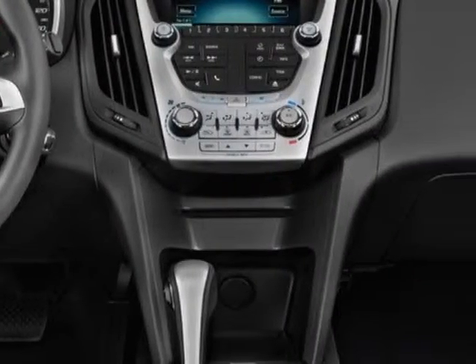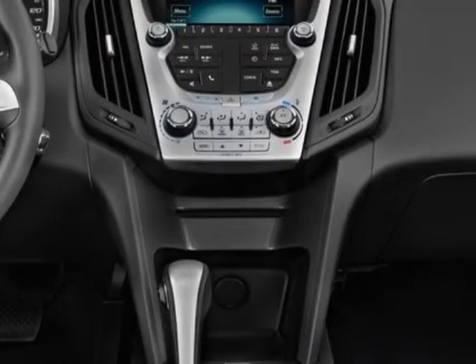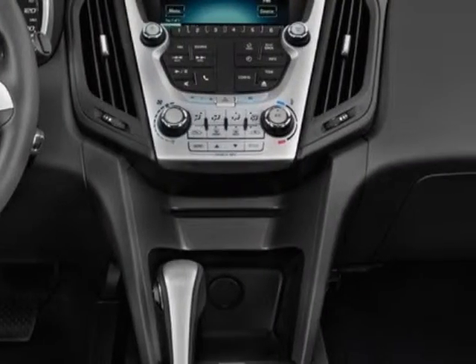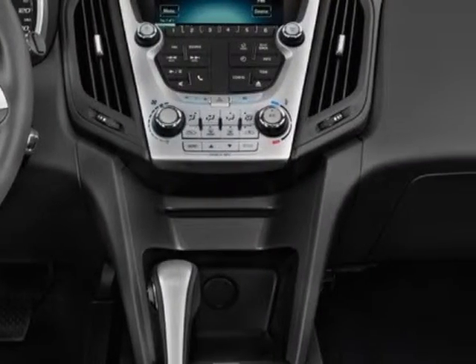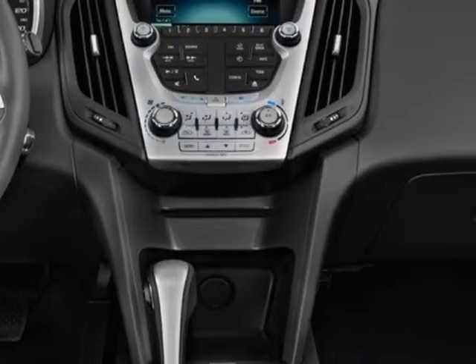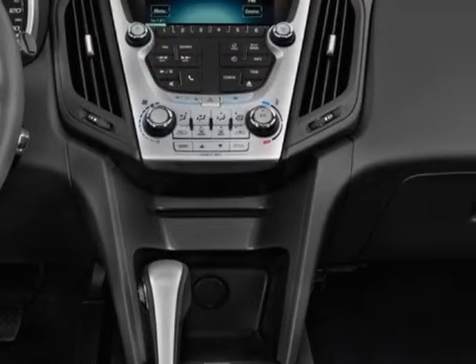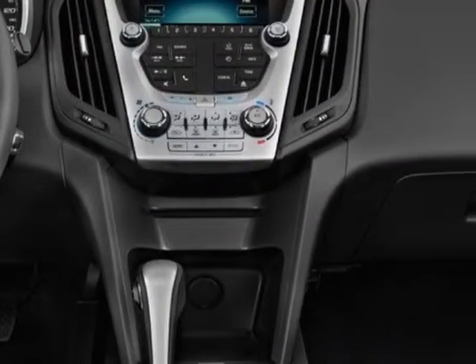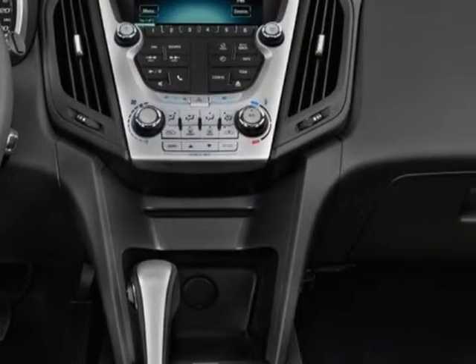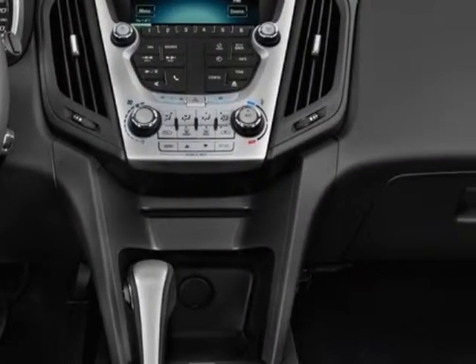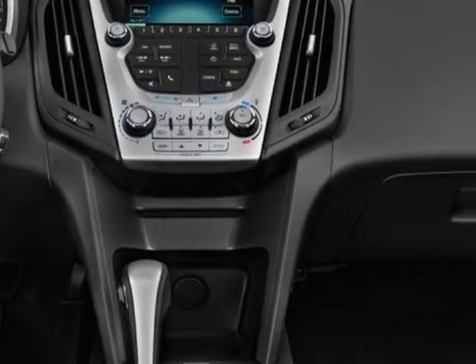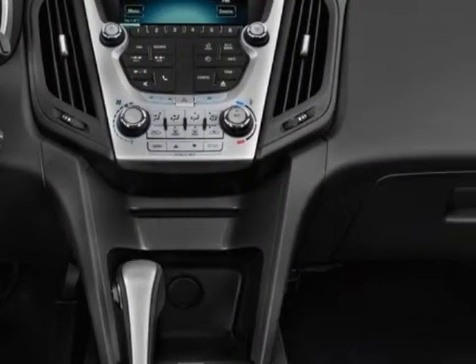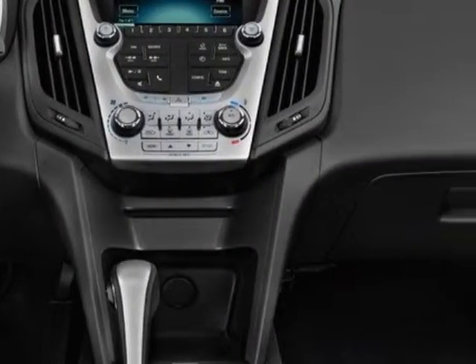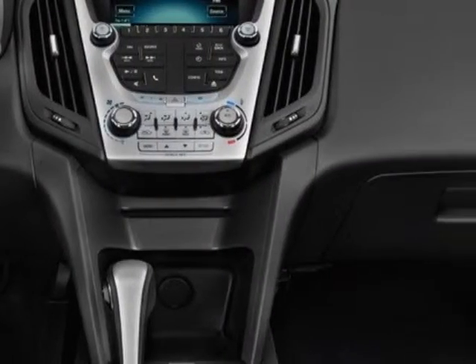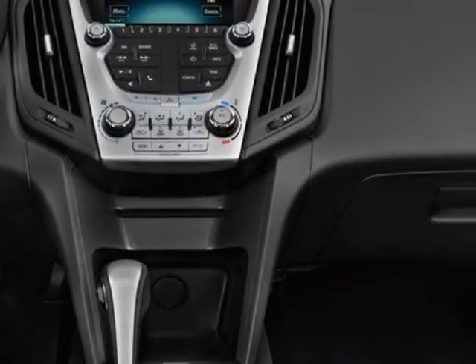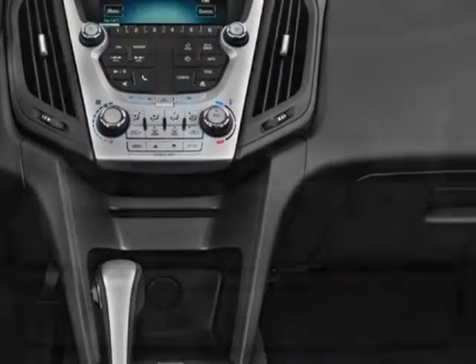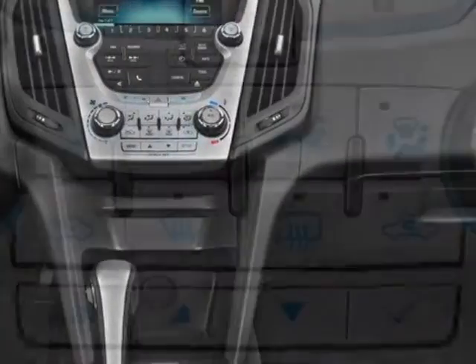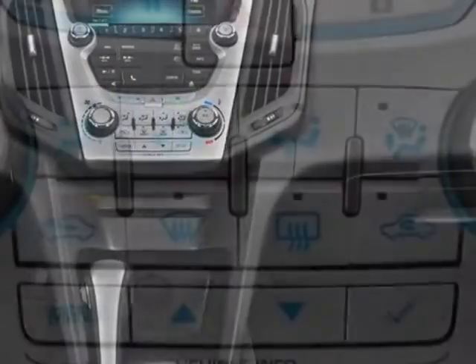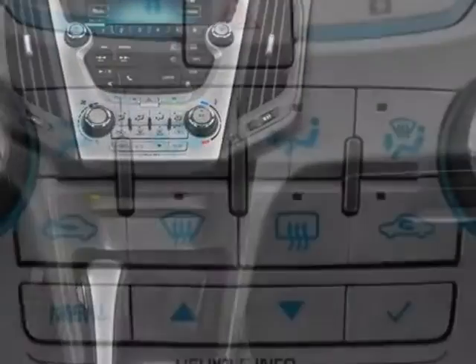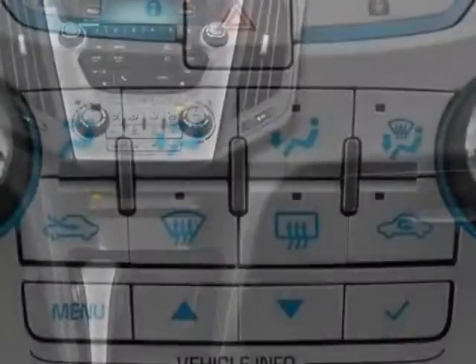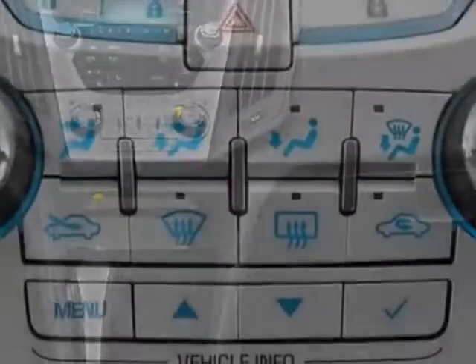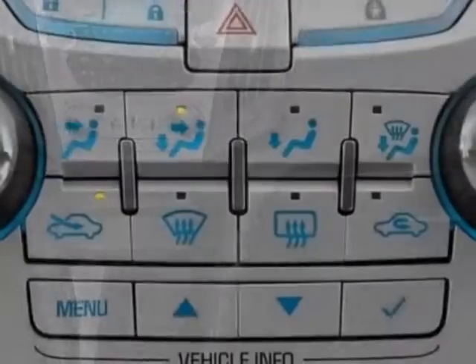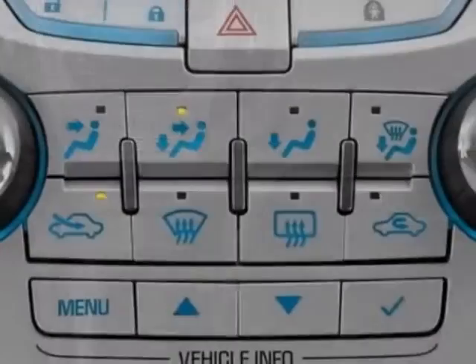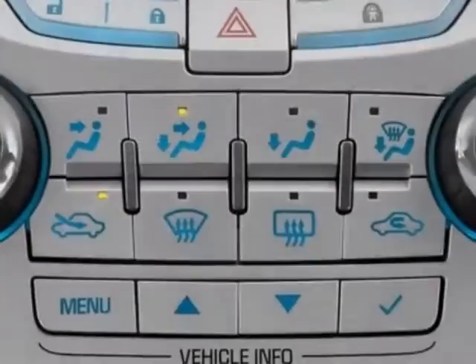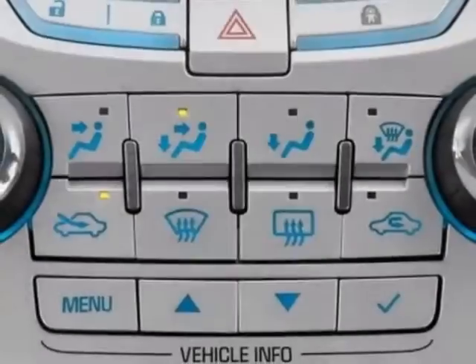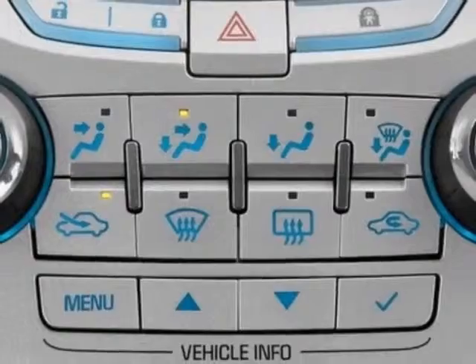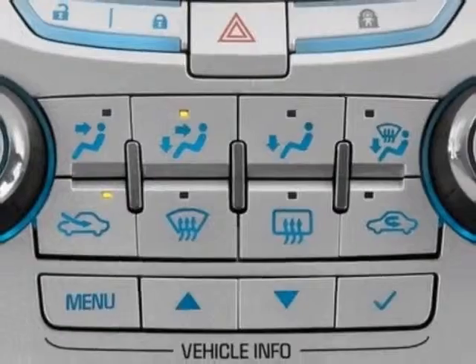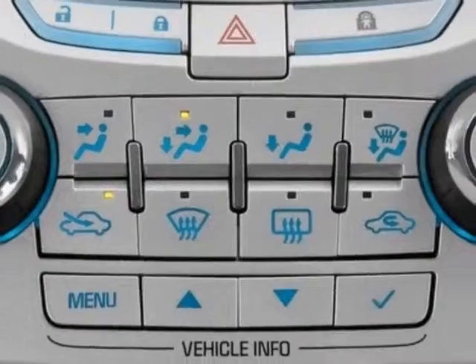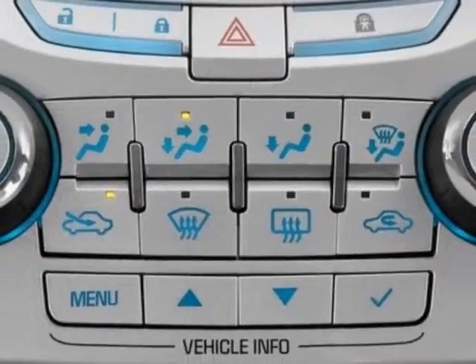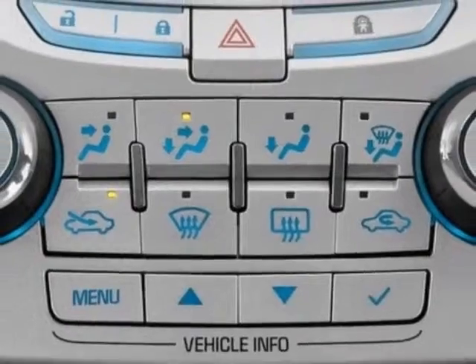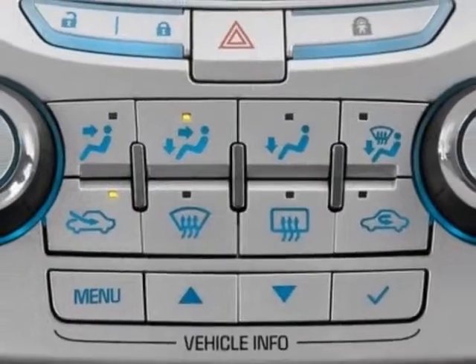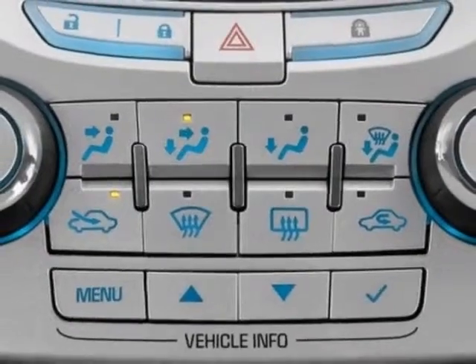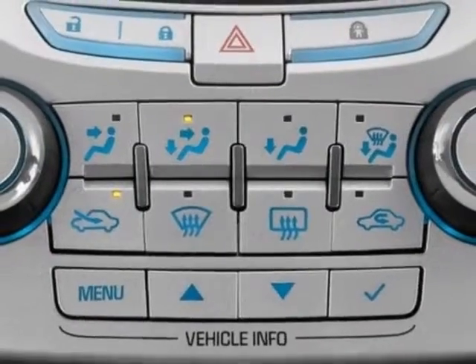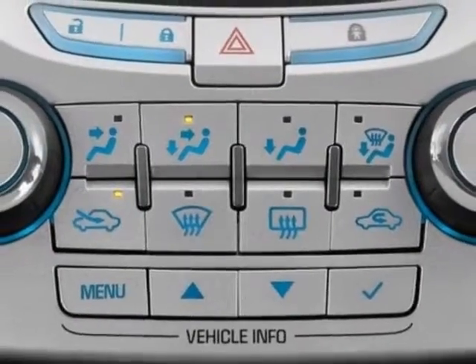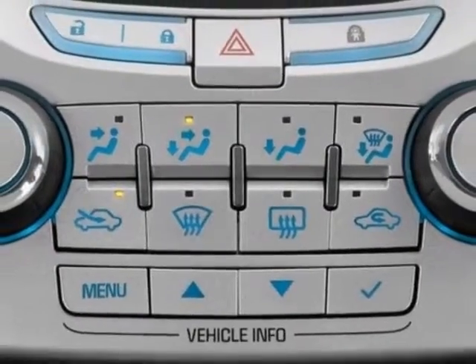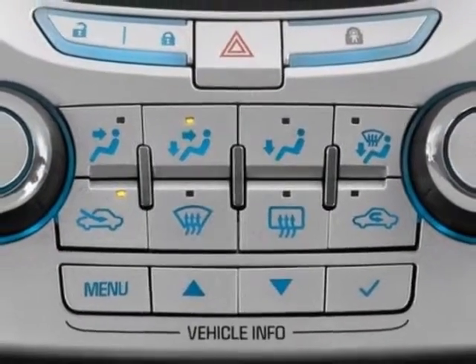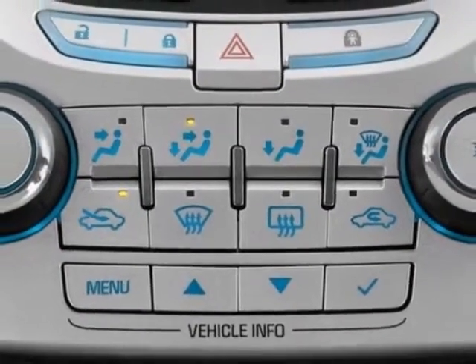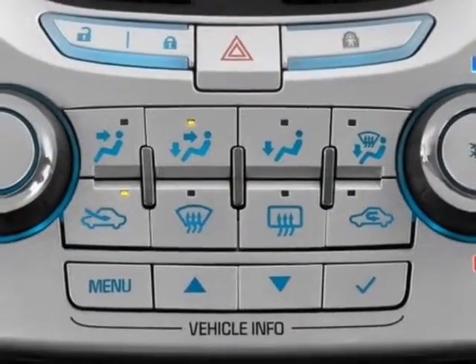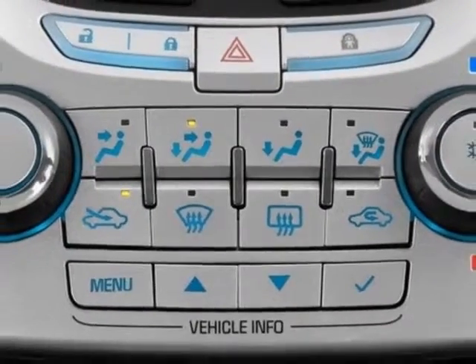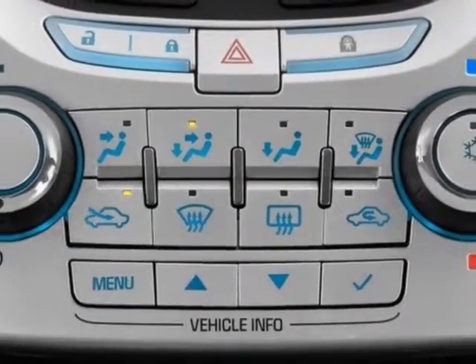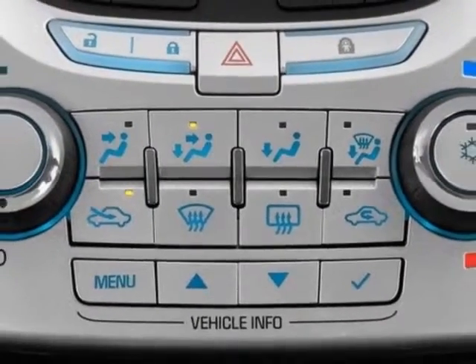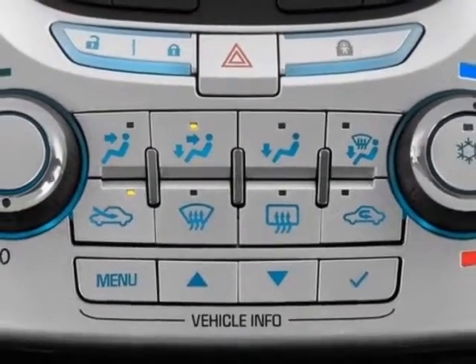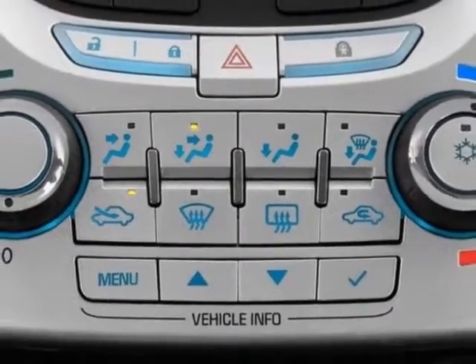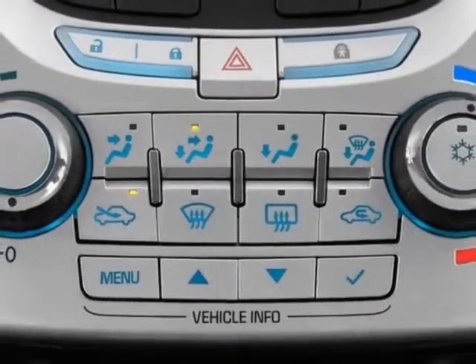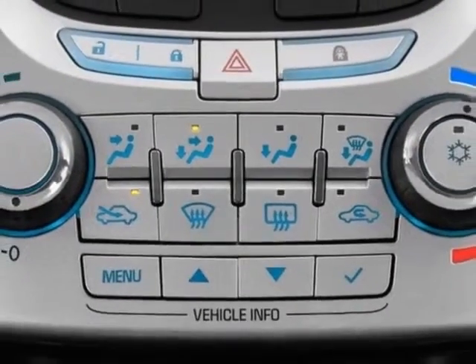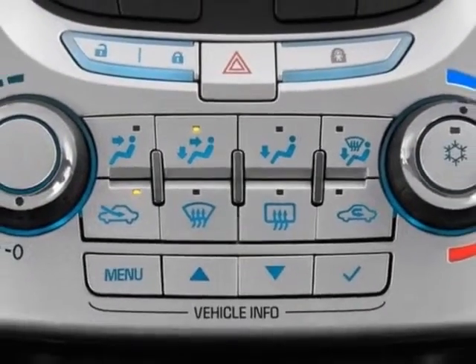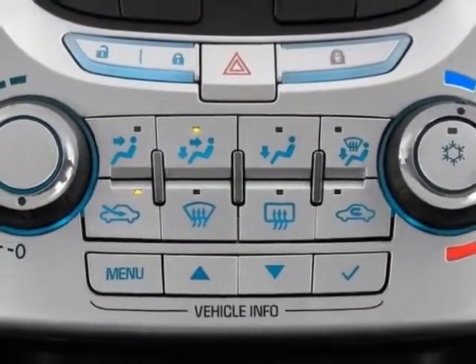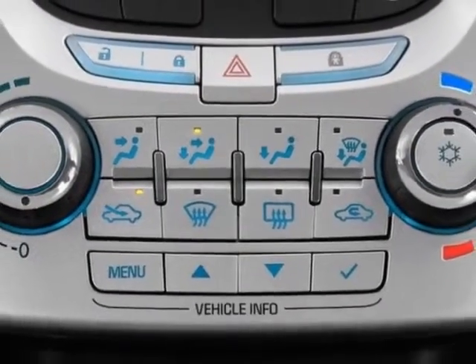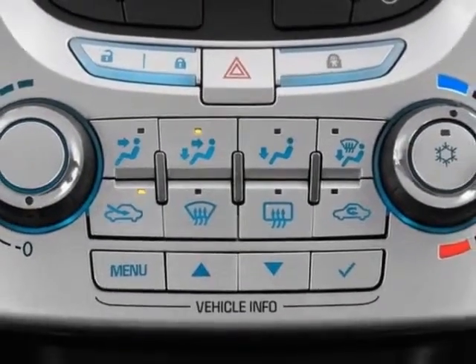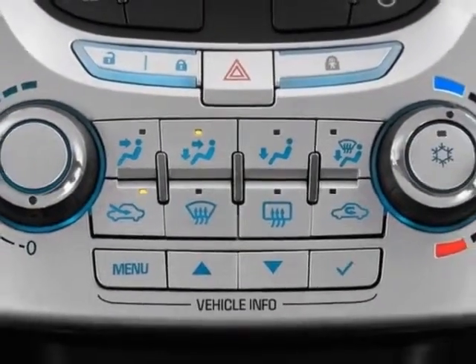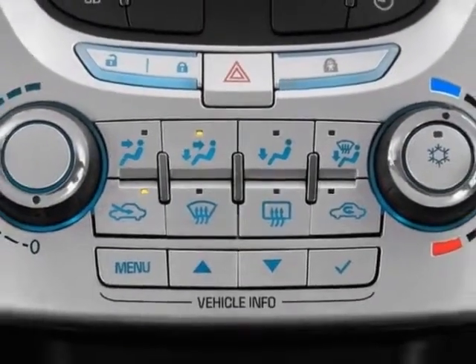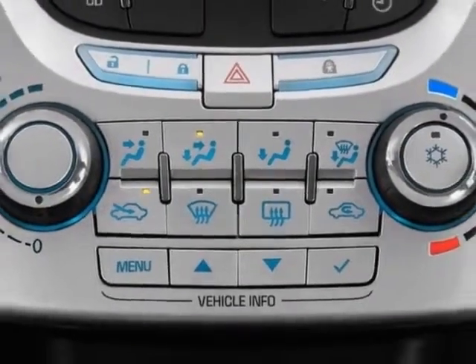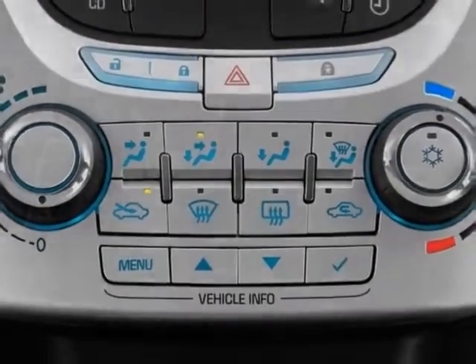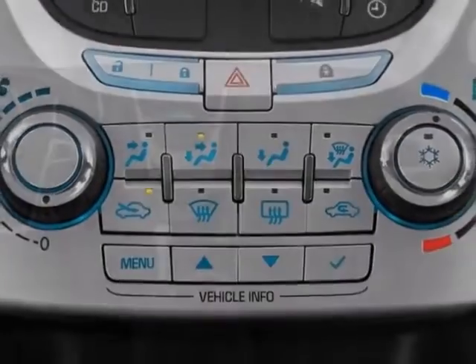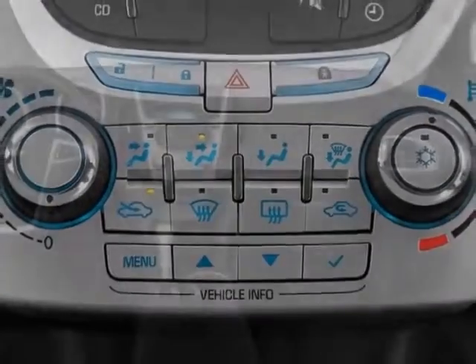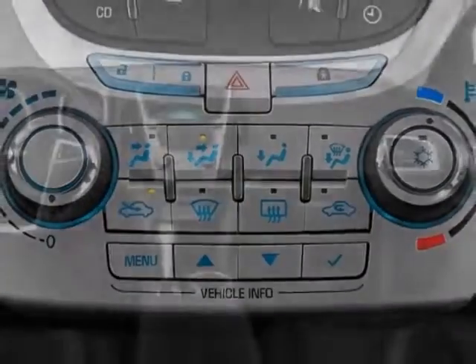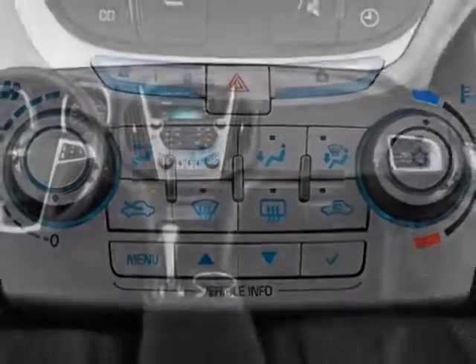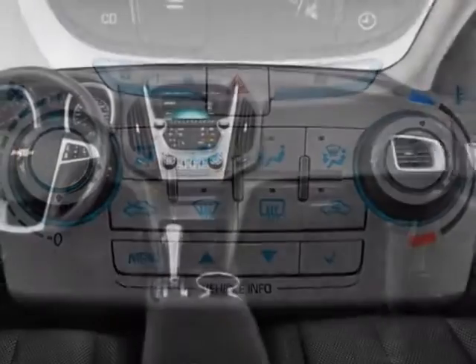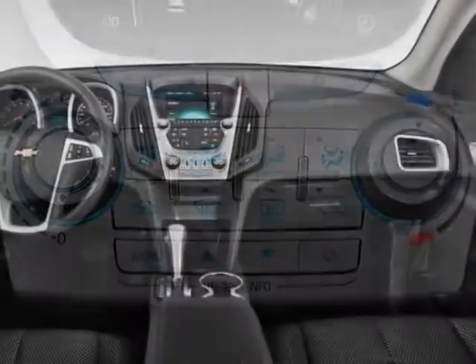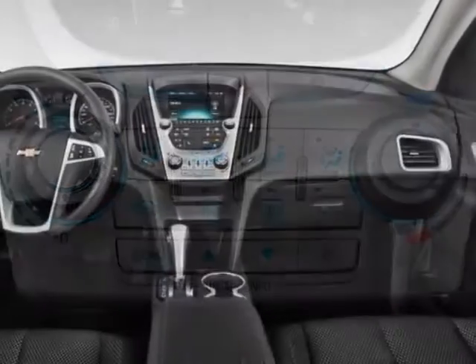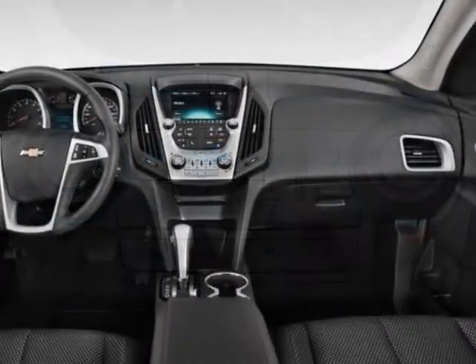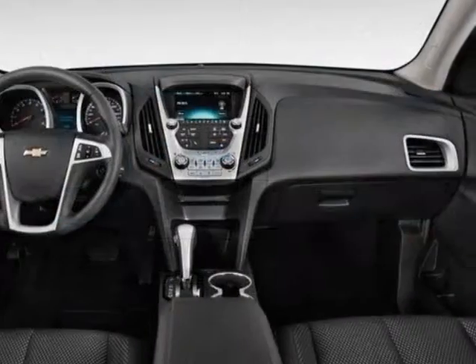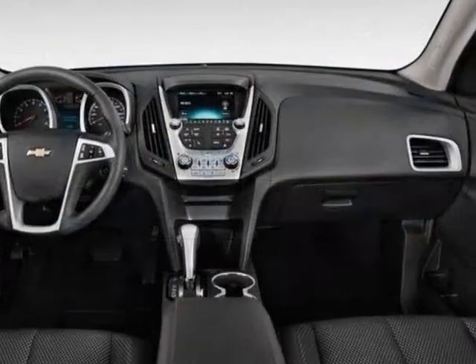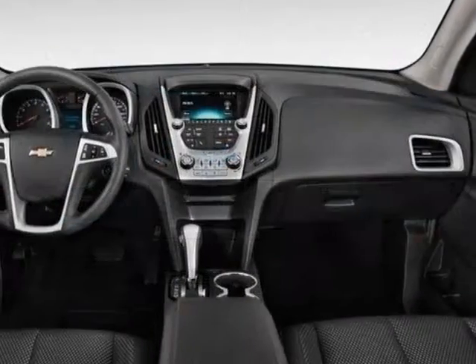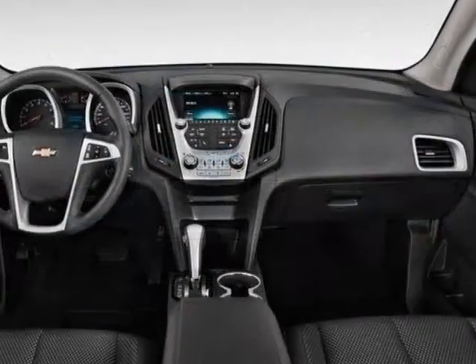Additional options also include the power convenience package and the wheels: 18 inches, 45.7 centimeters, chrome clad aluminum.